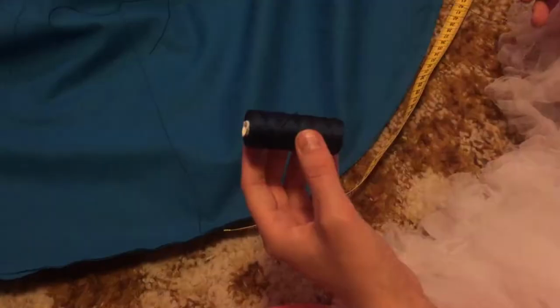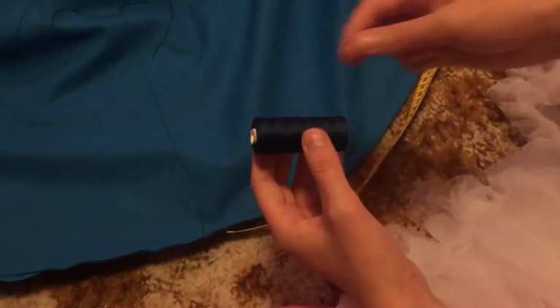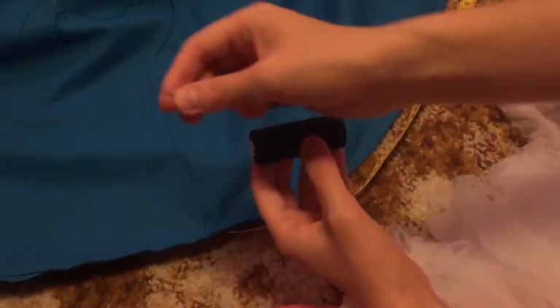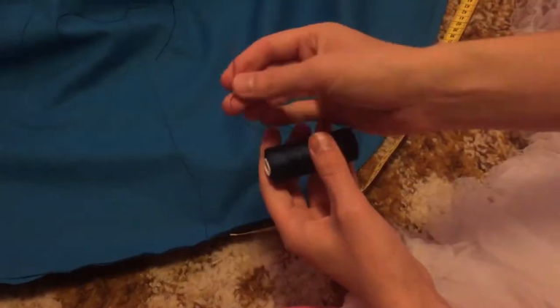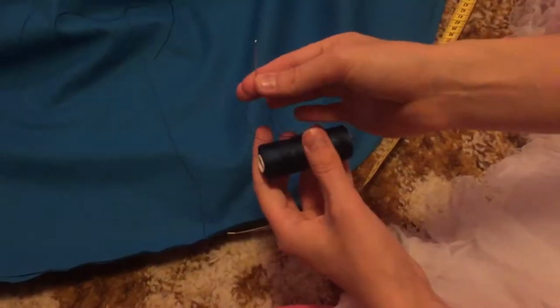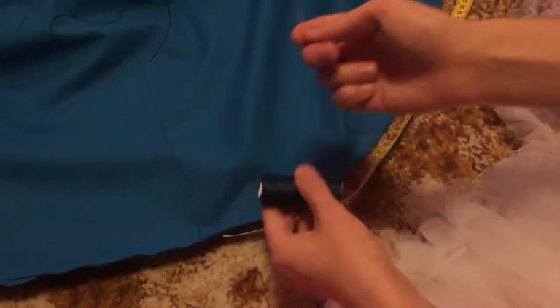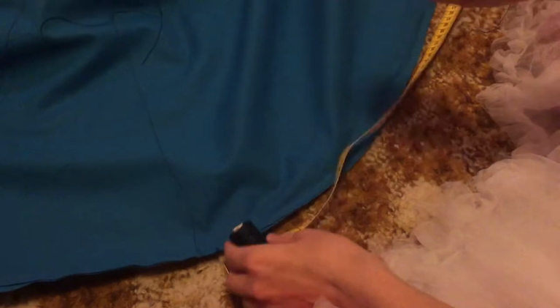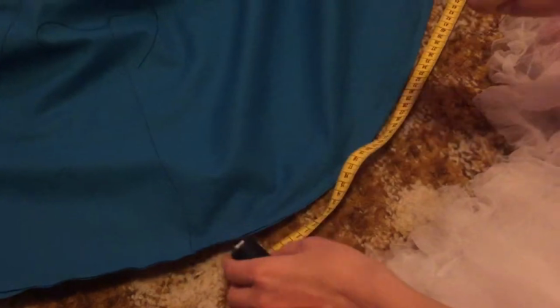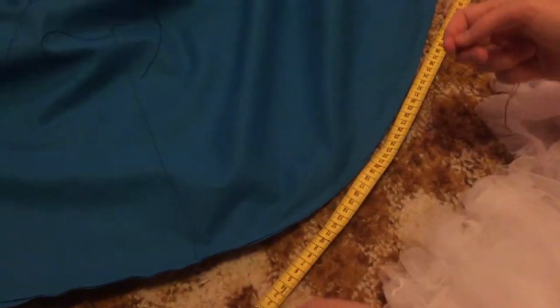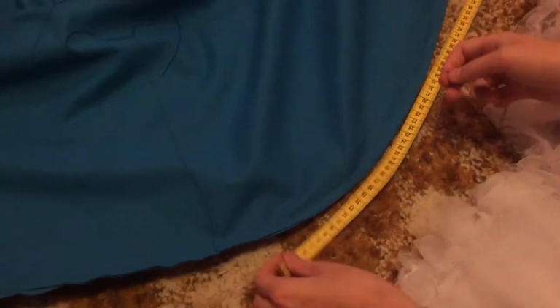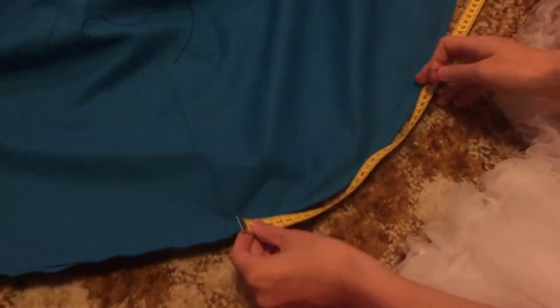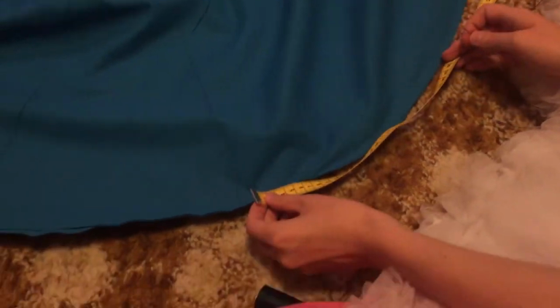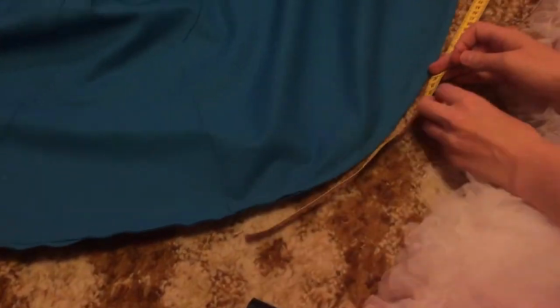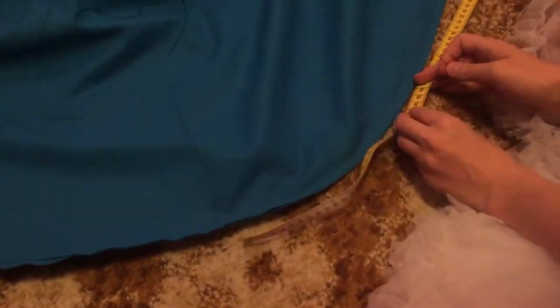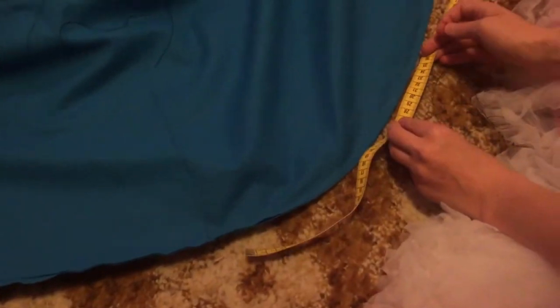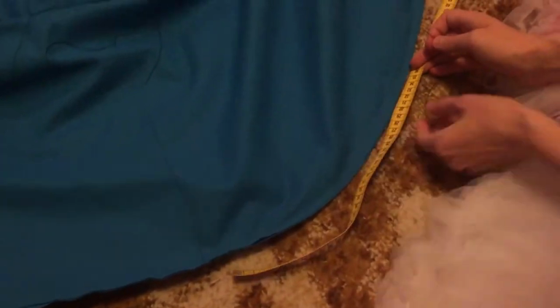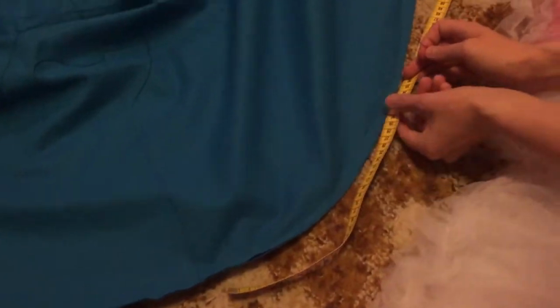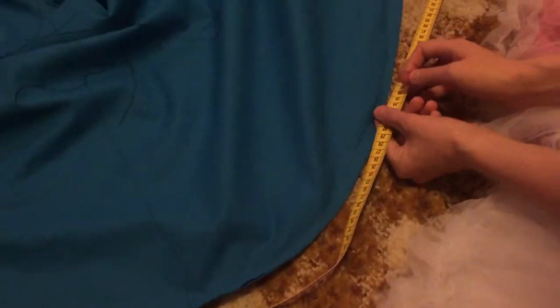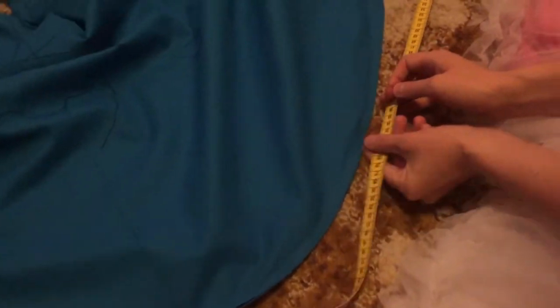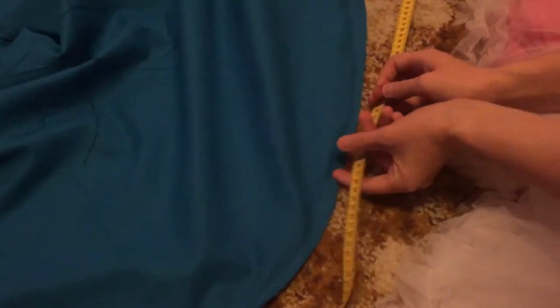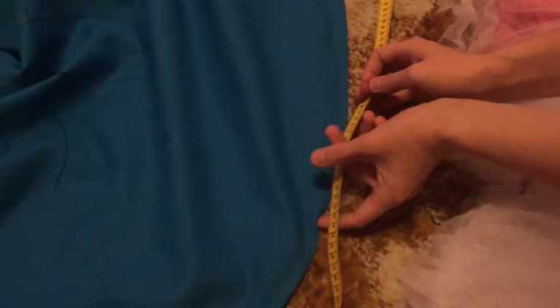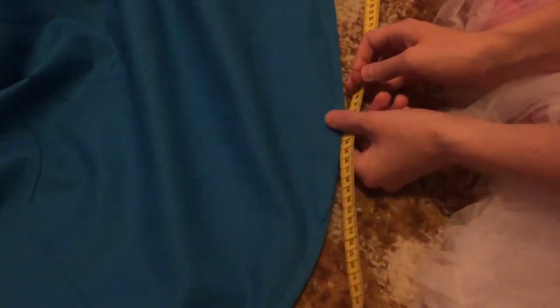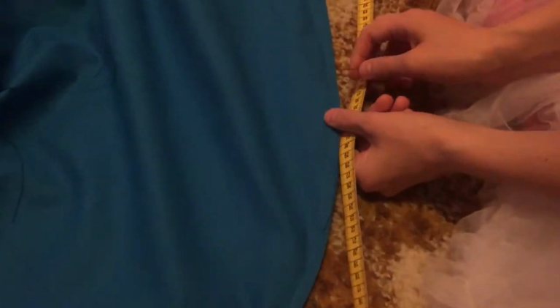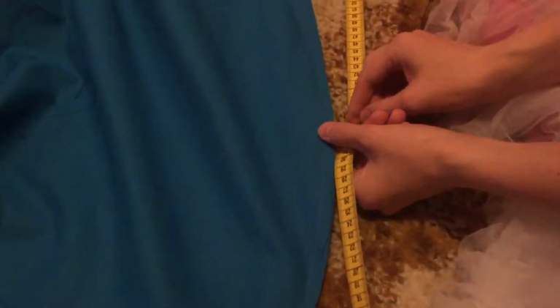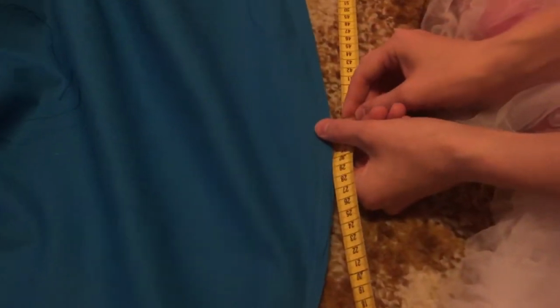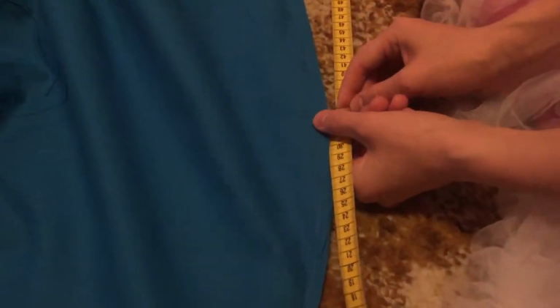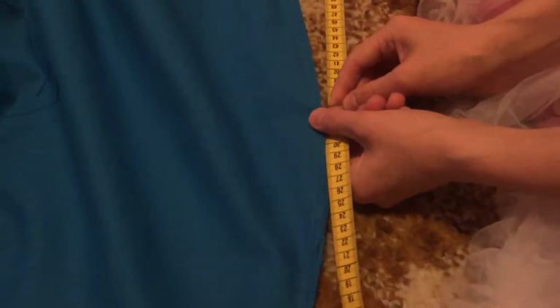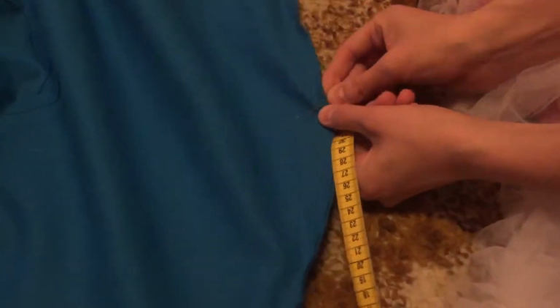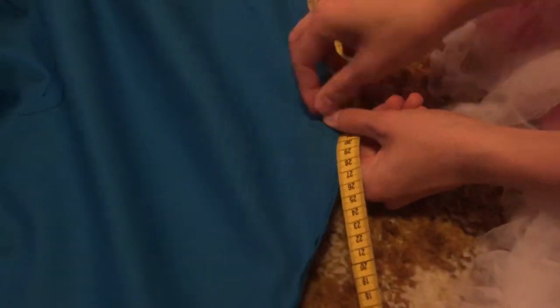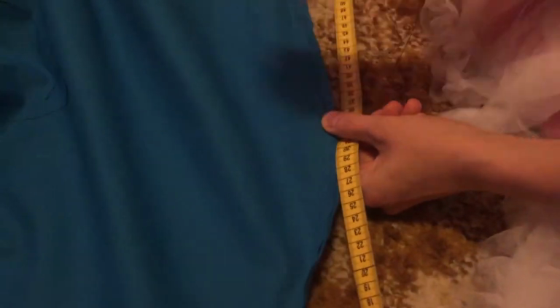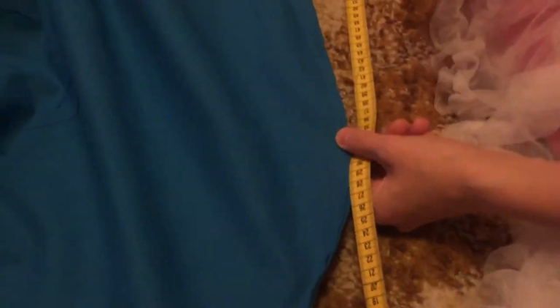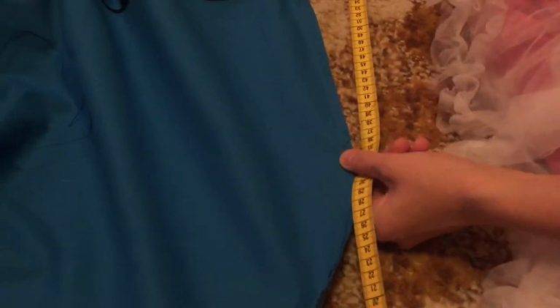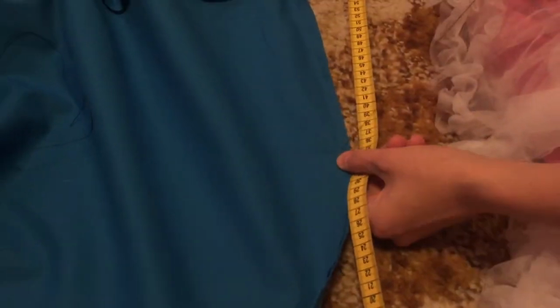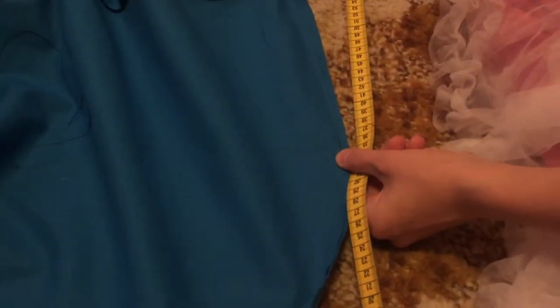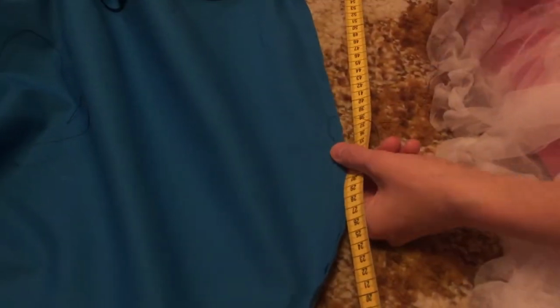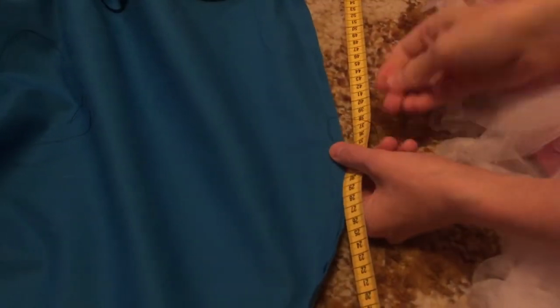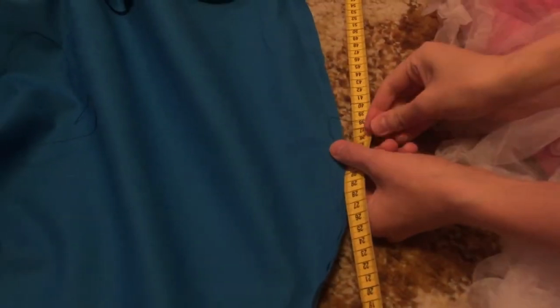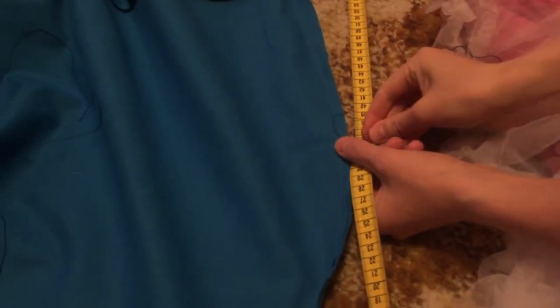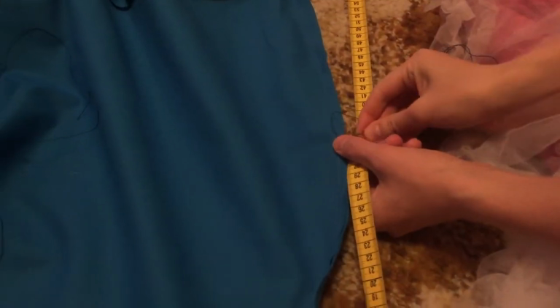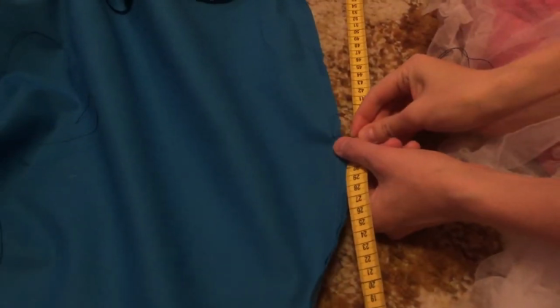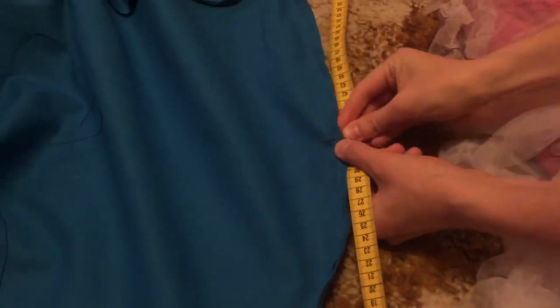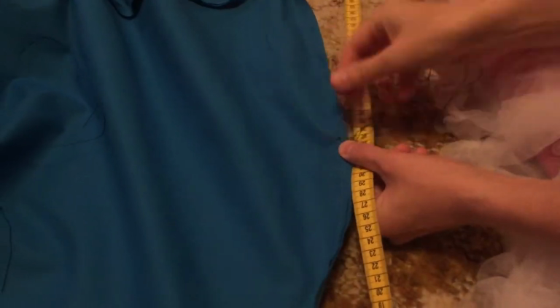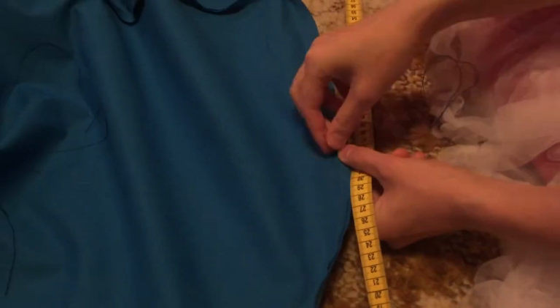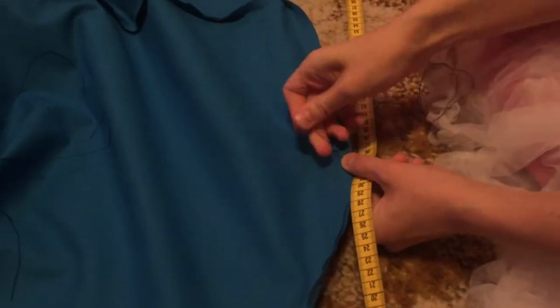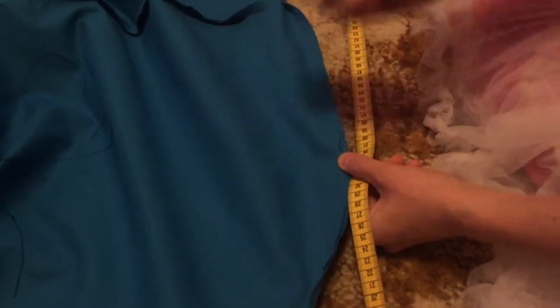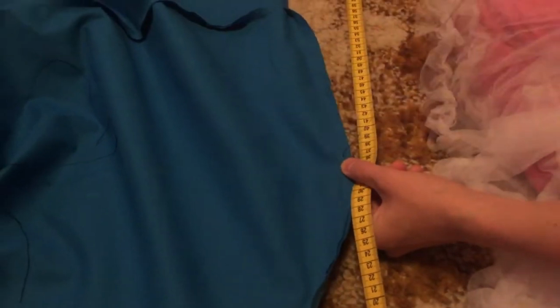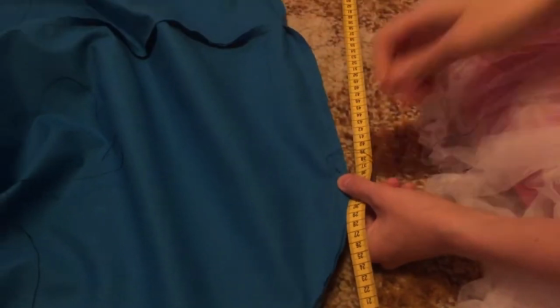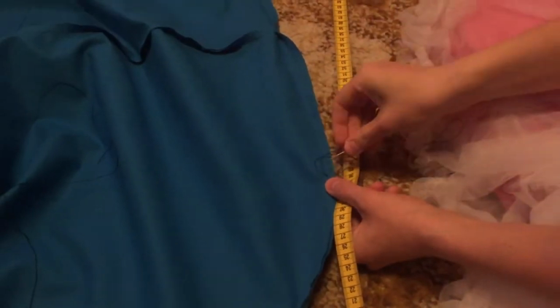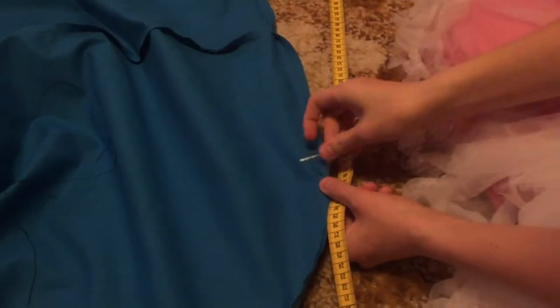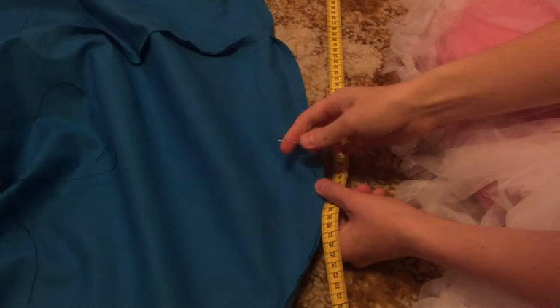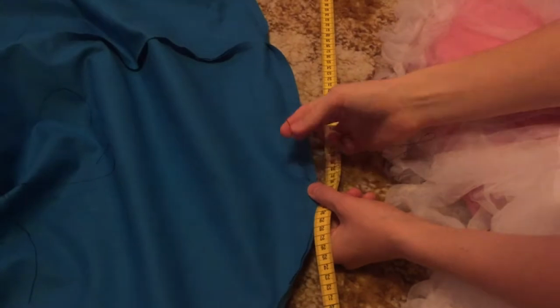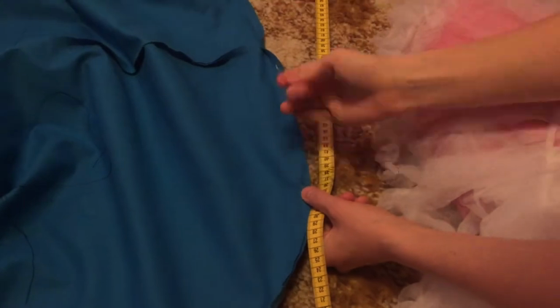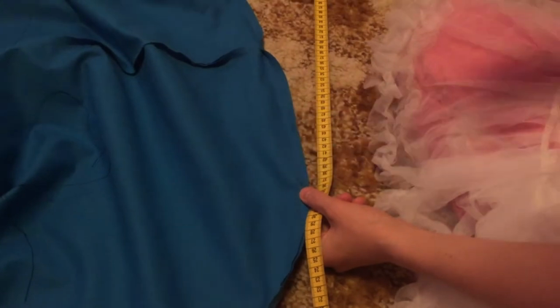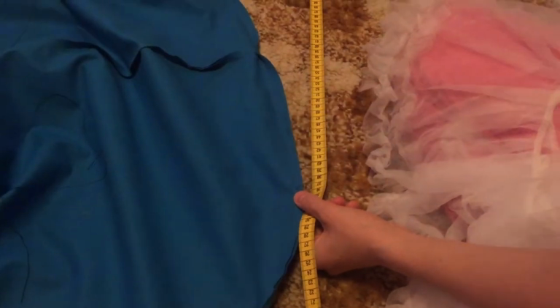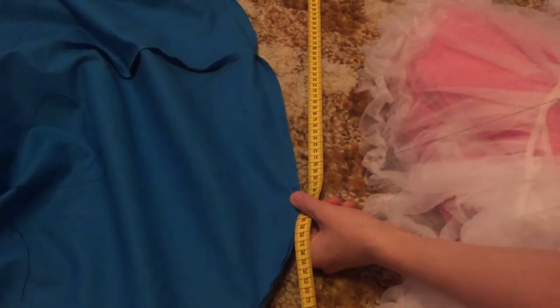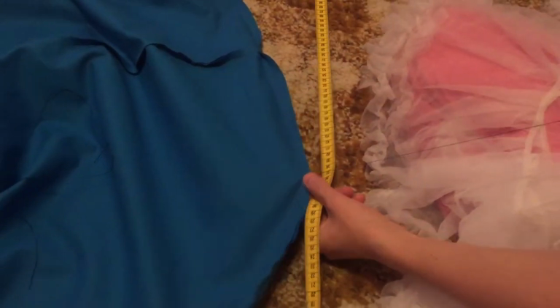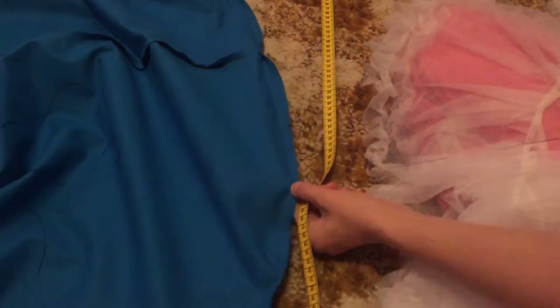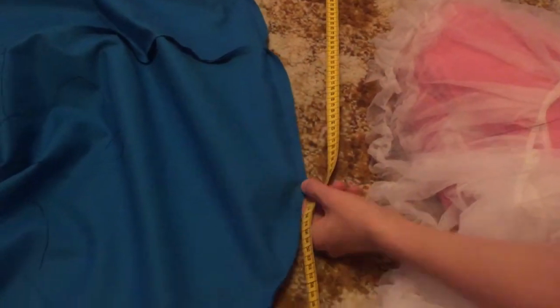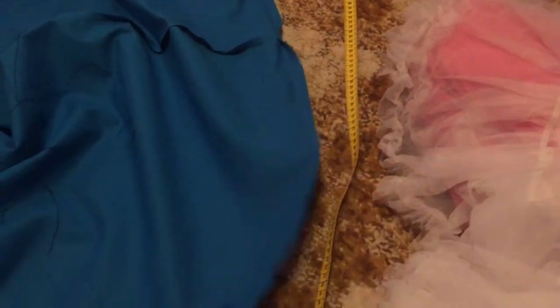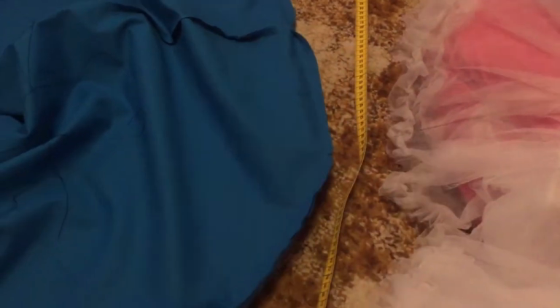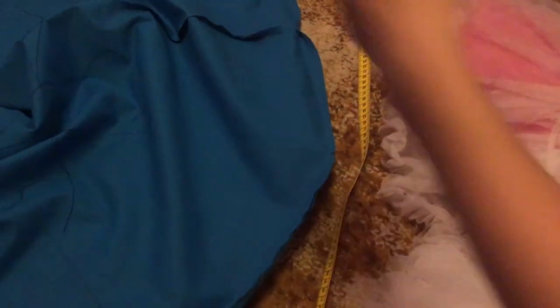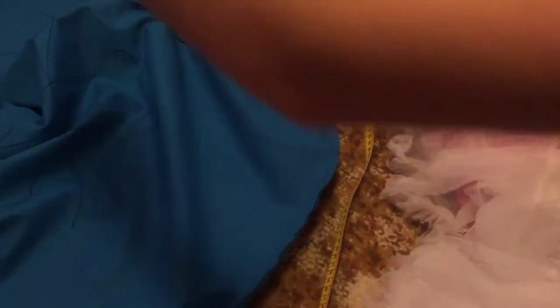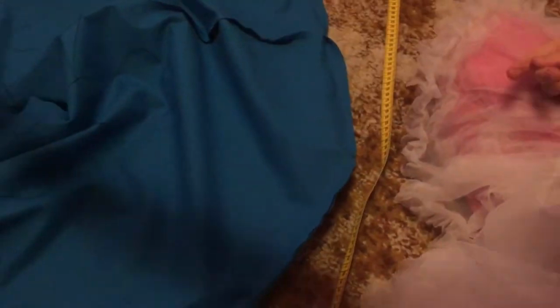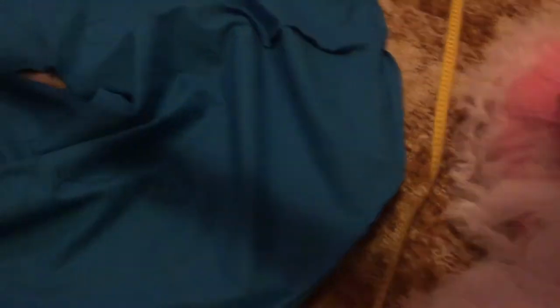I attached this string at the length of where the top of the ruffle was gonna be. I'll show you better later.